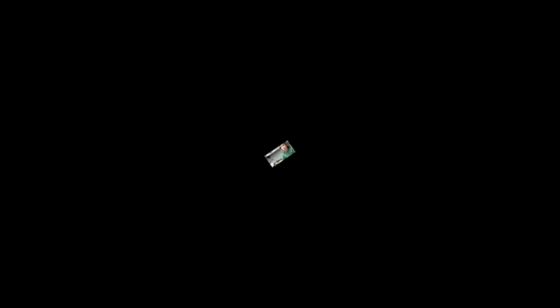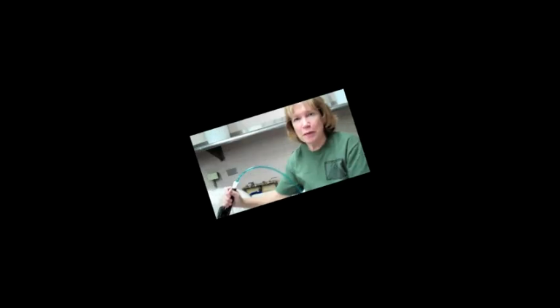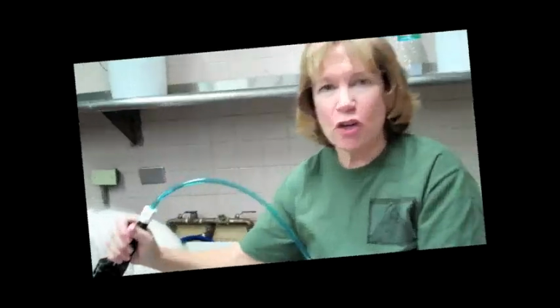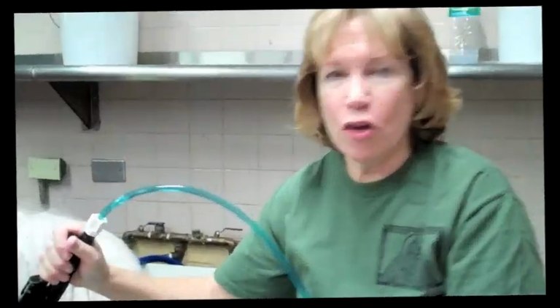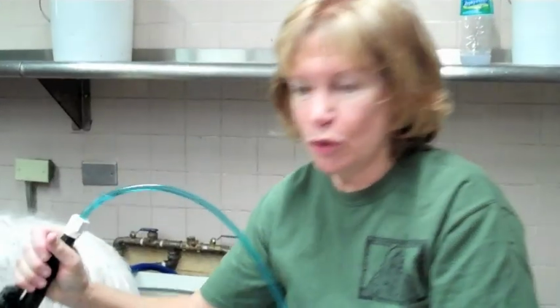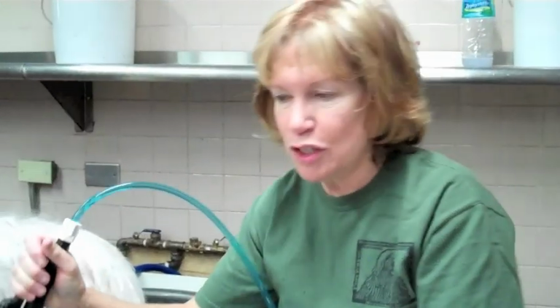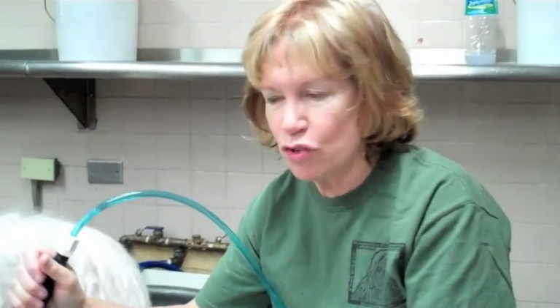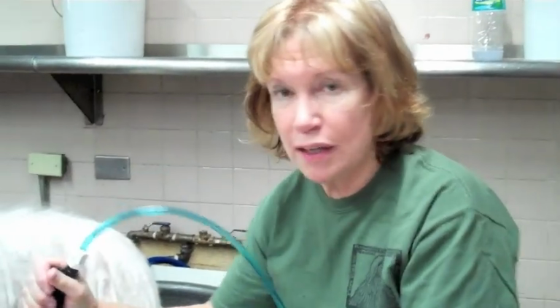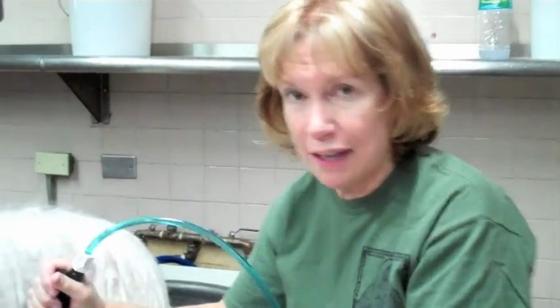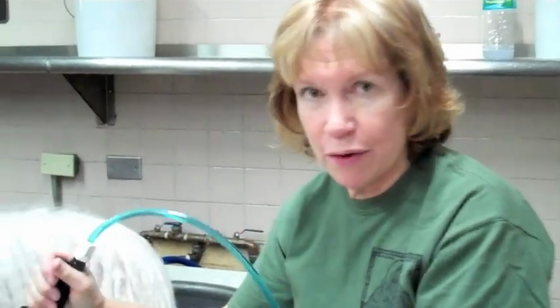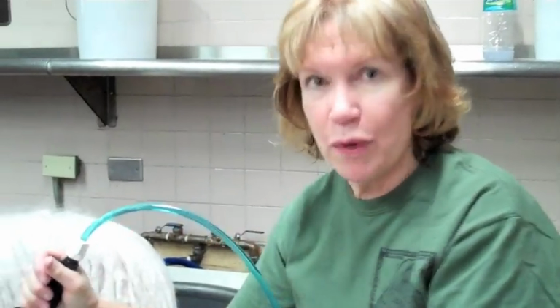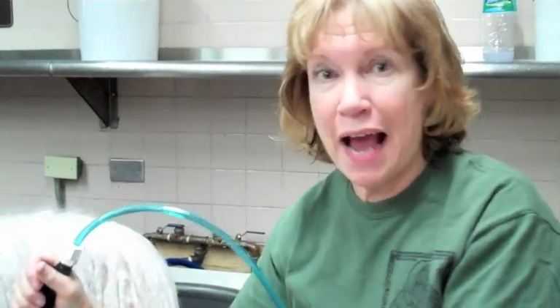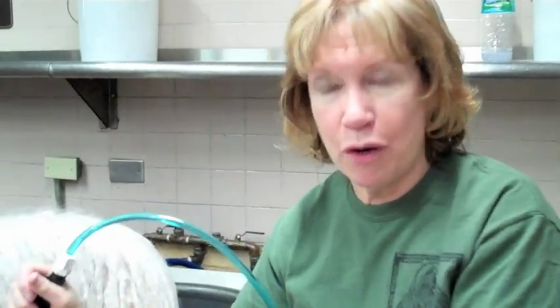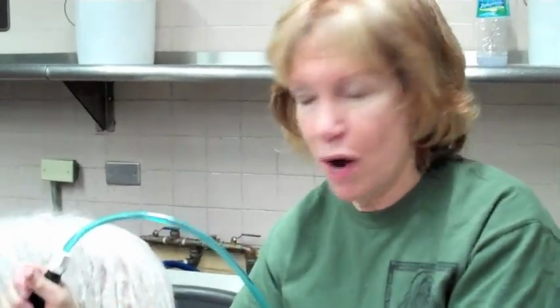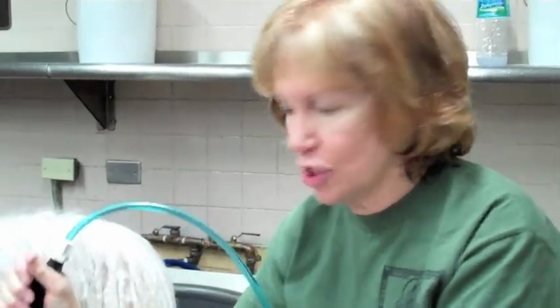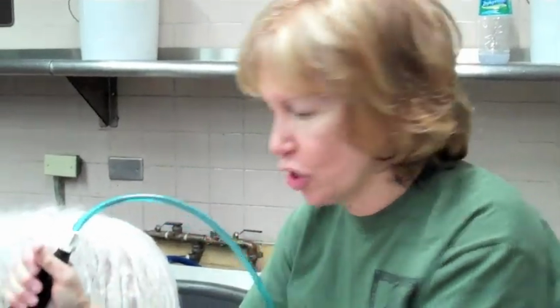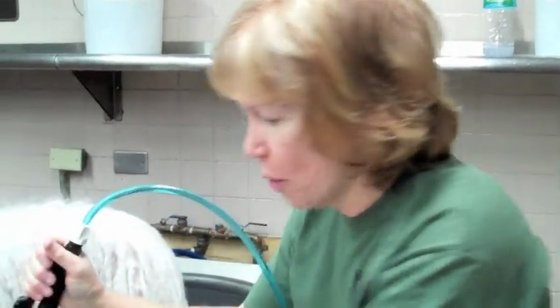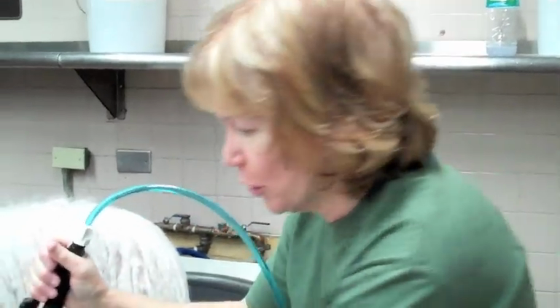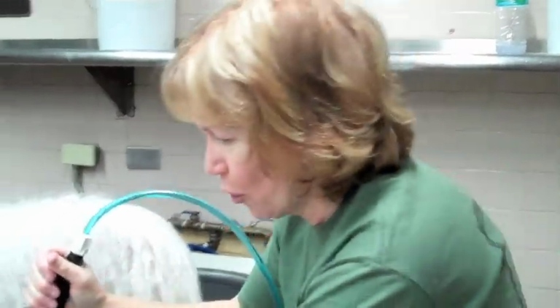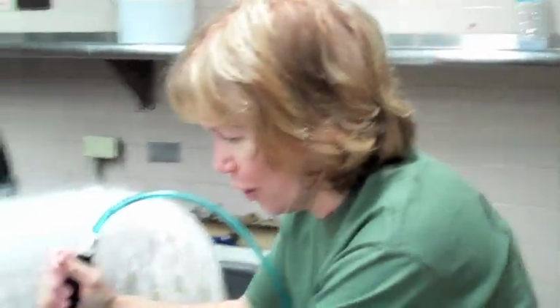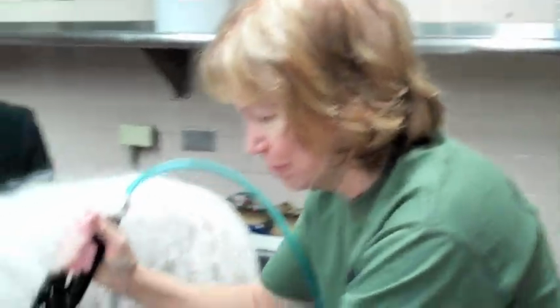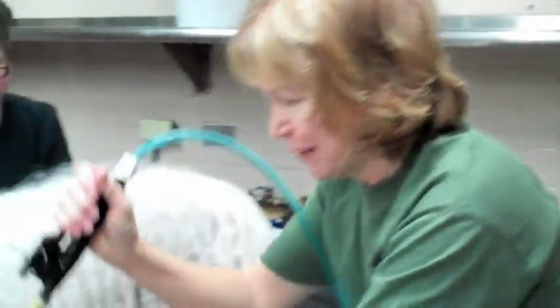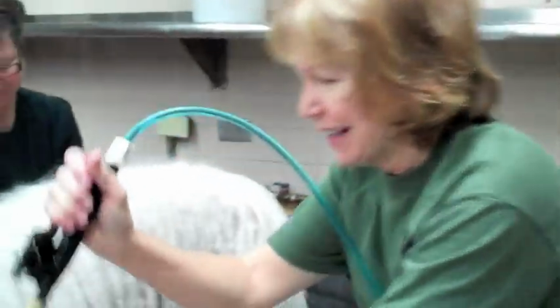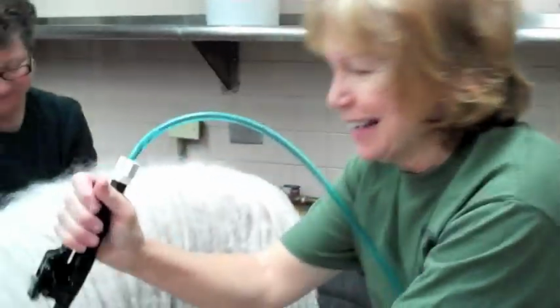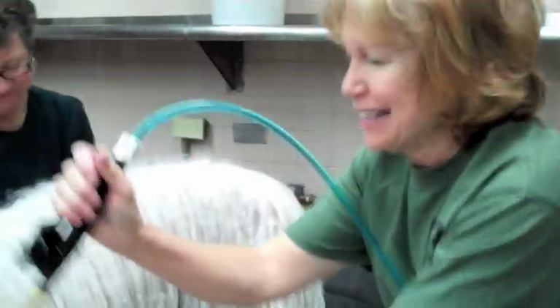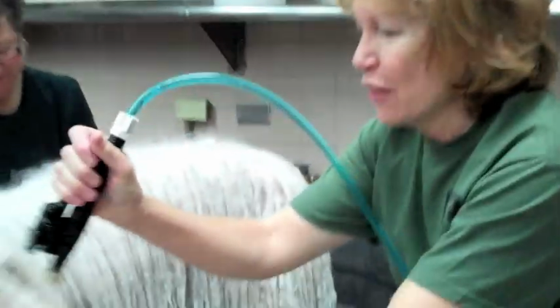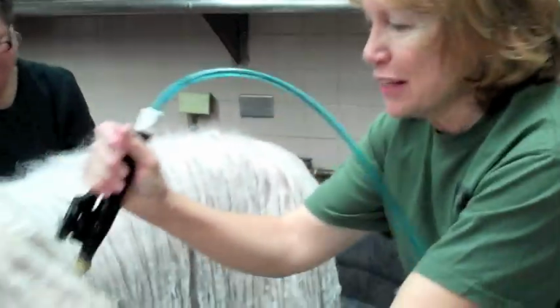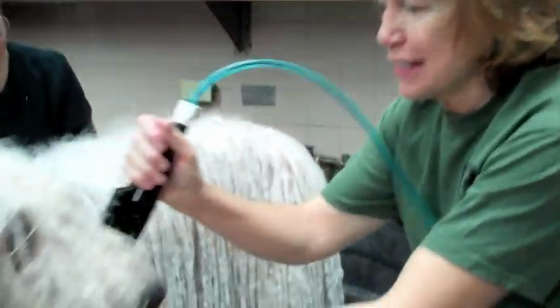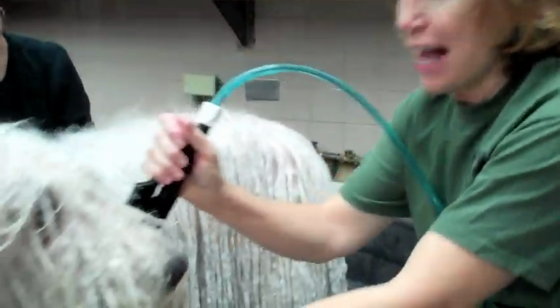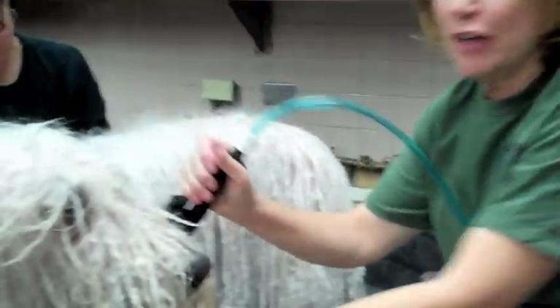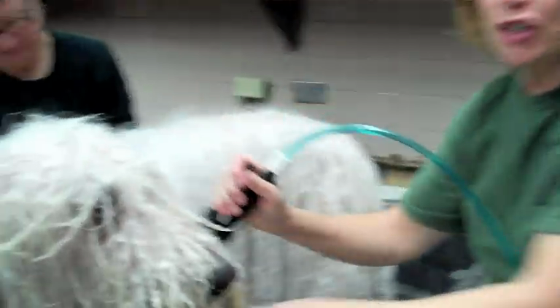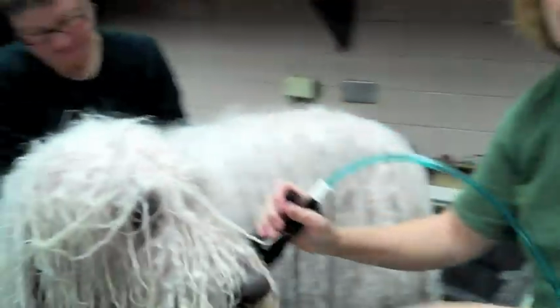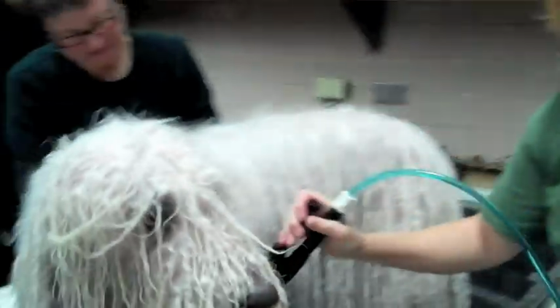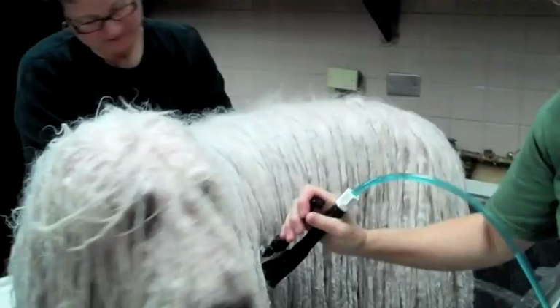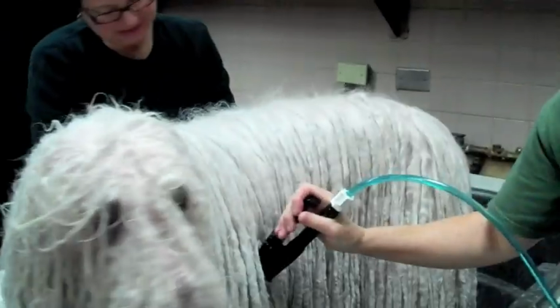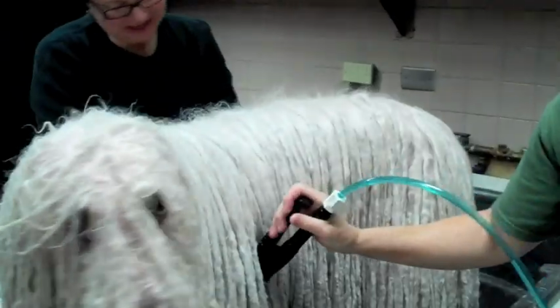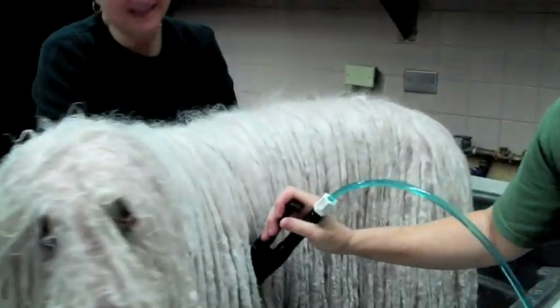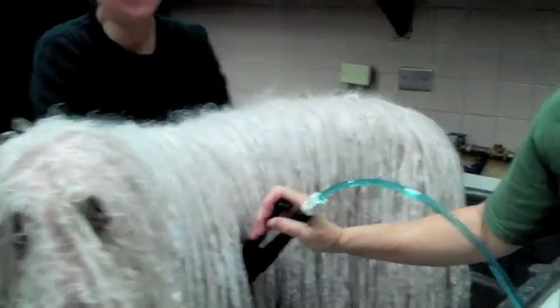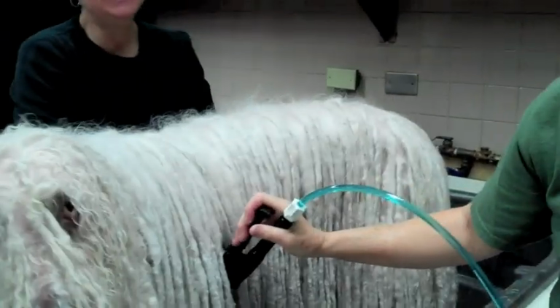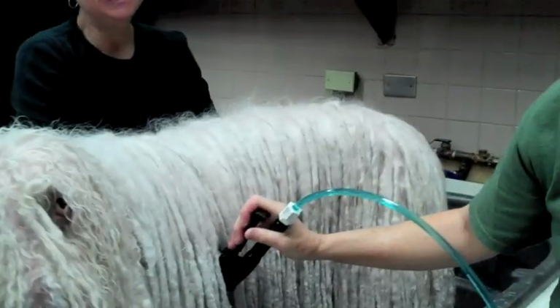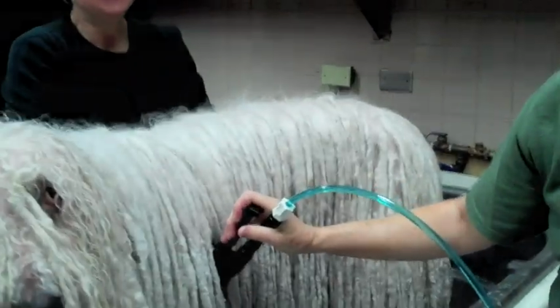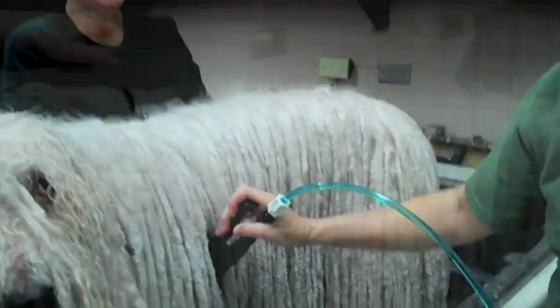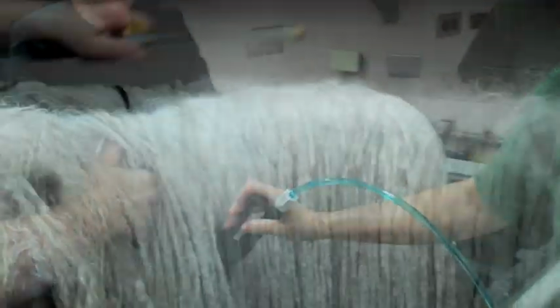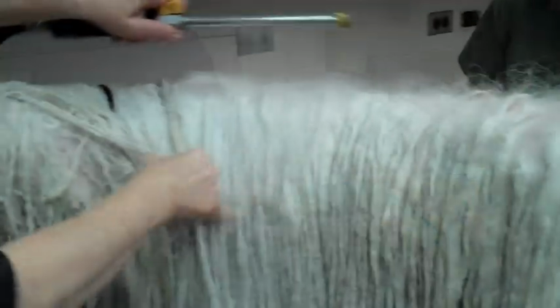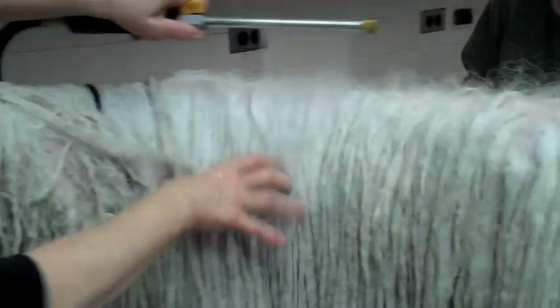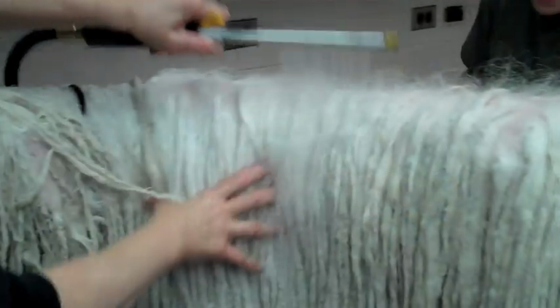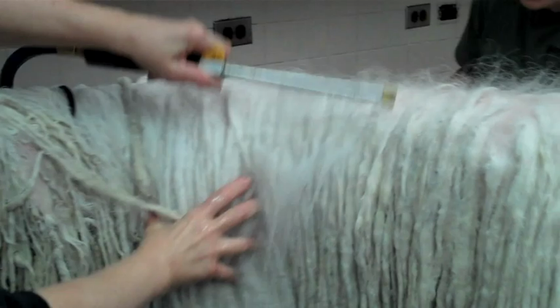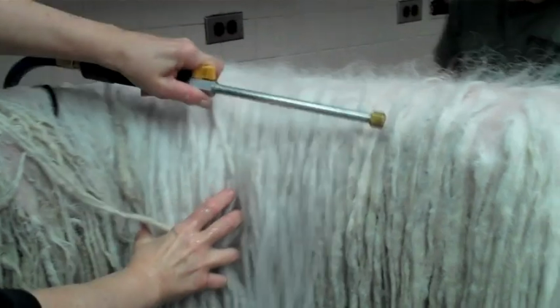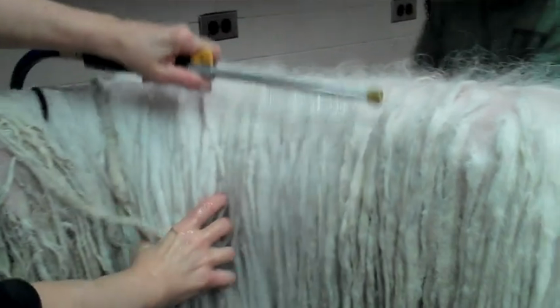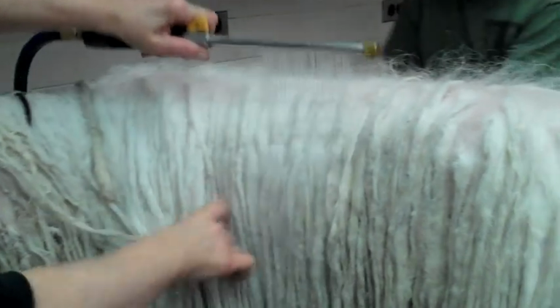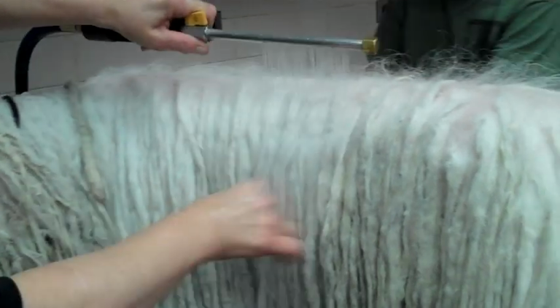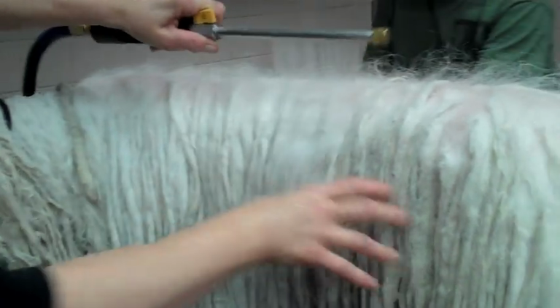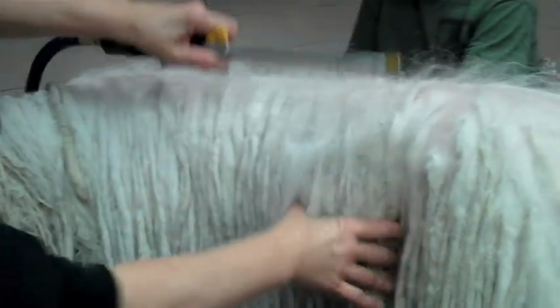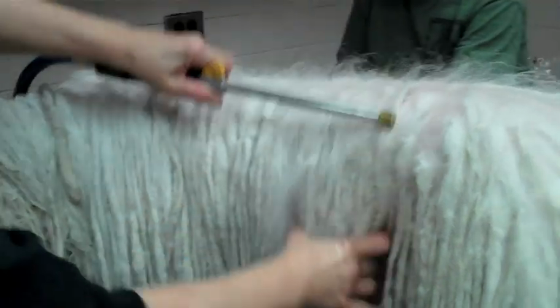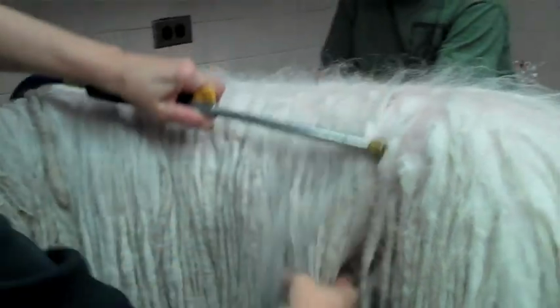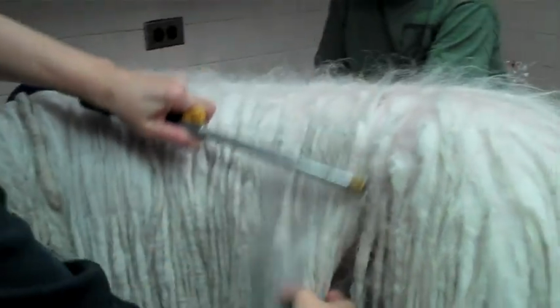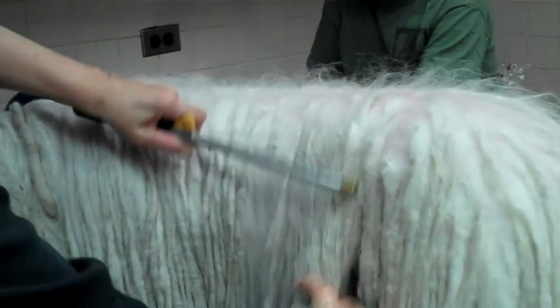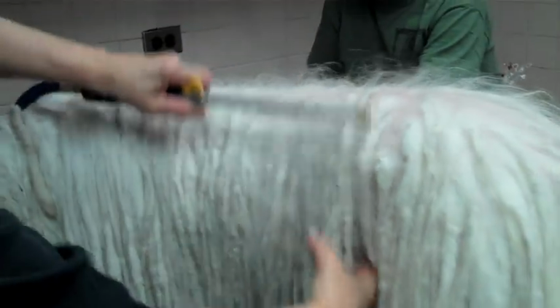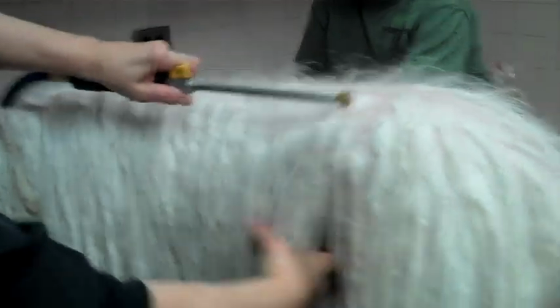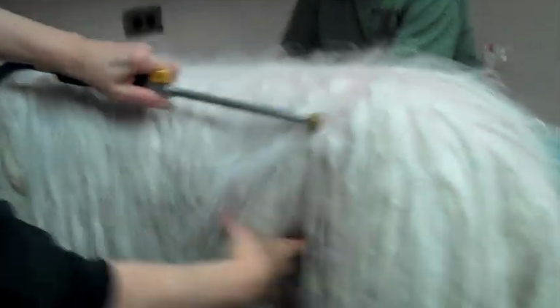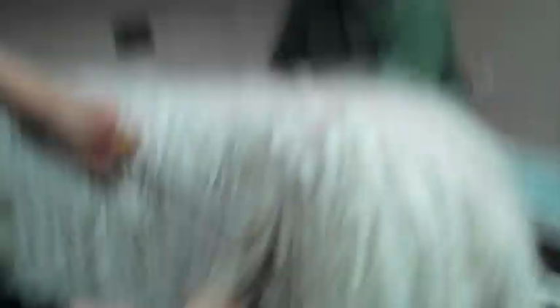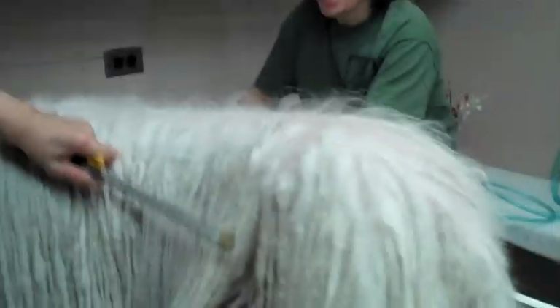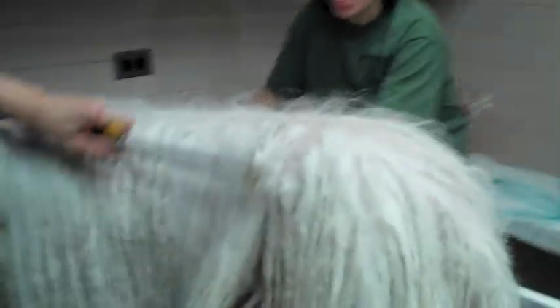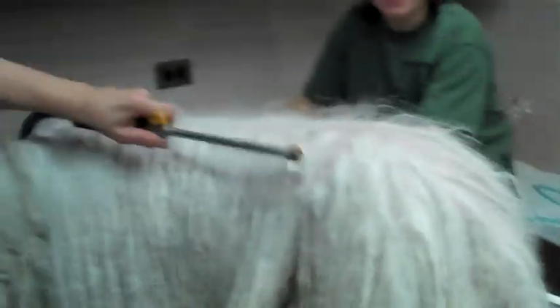I've been told to instruct everyone how to wash a Komondor. So this is how you do it. You get it very wet. This is the coat. That's the job.